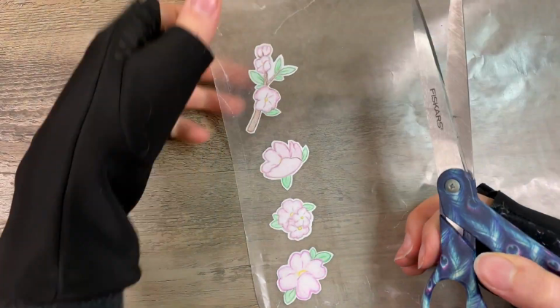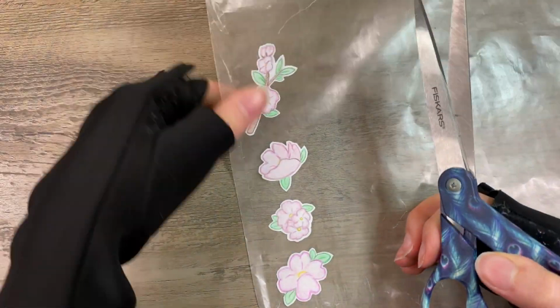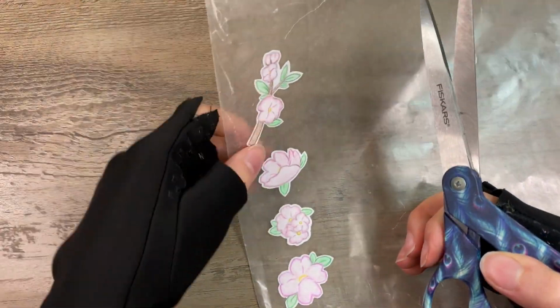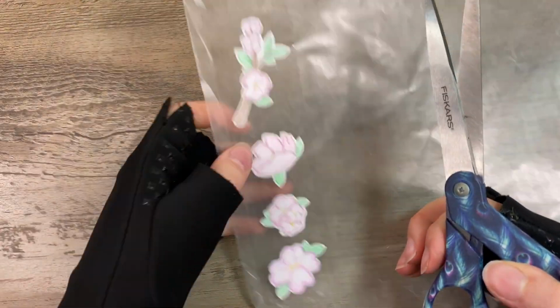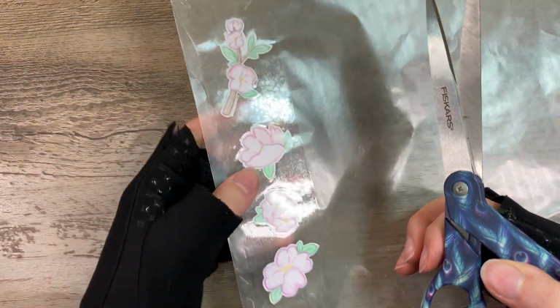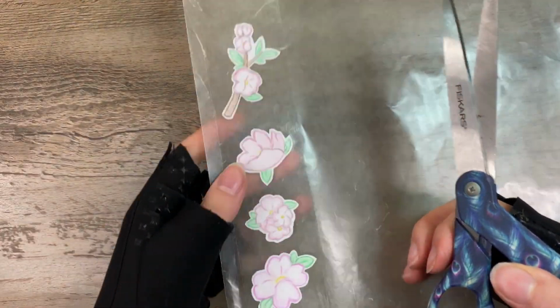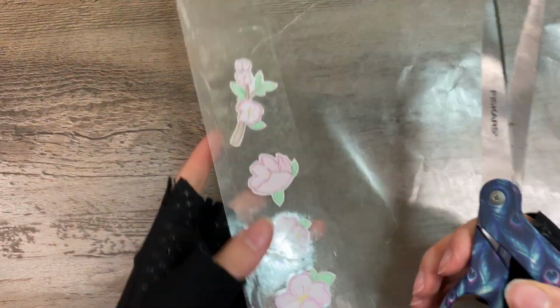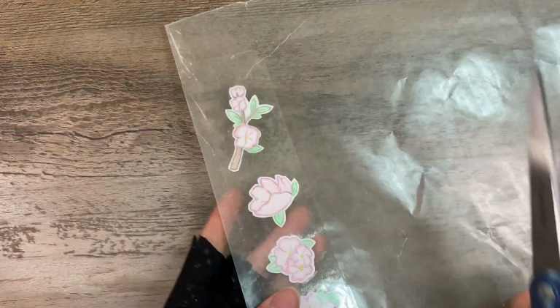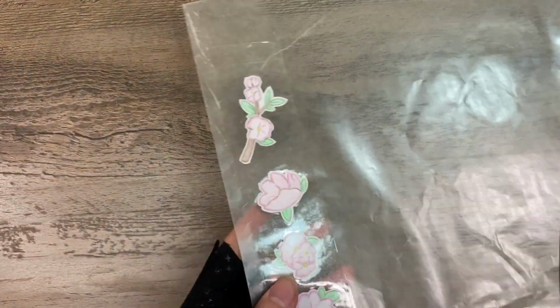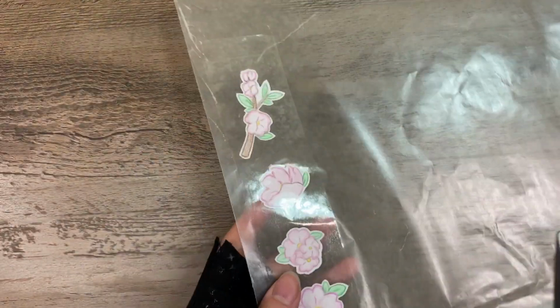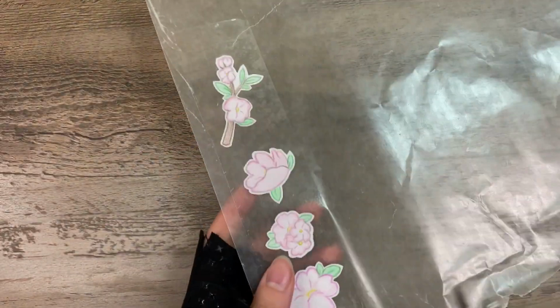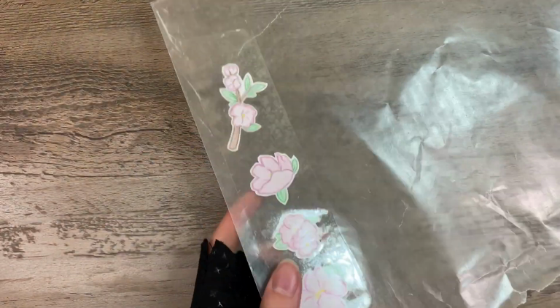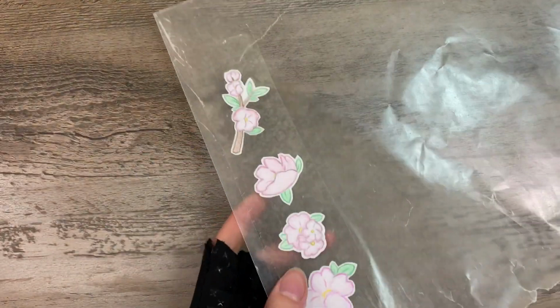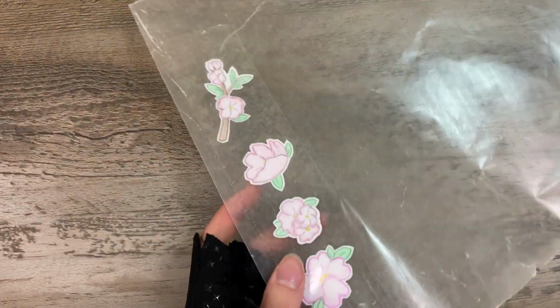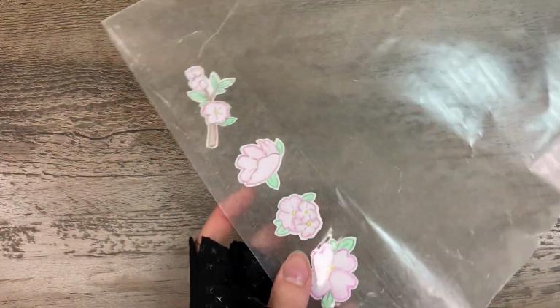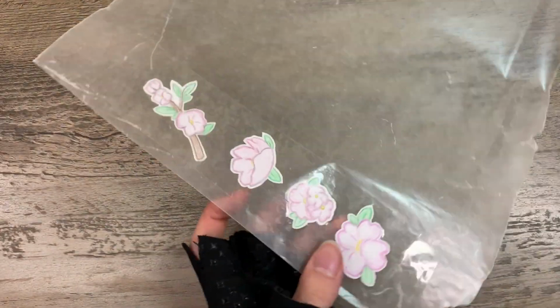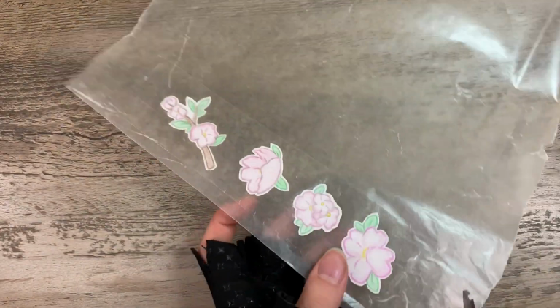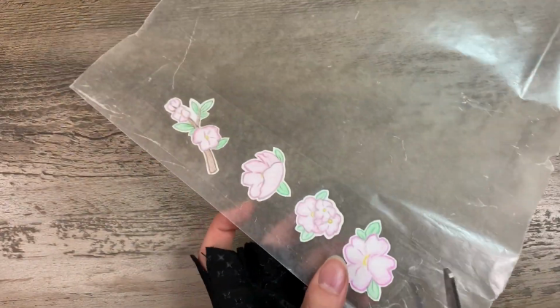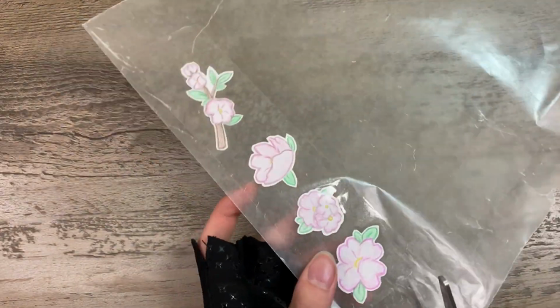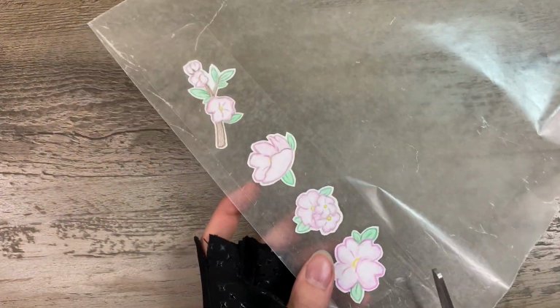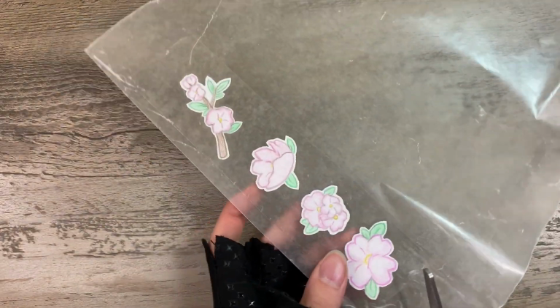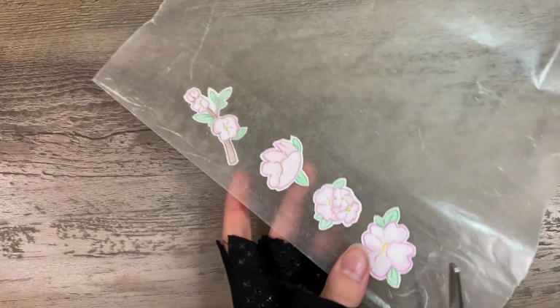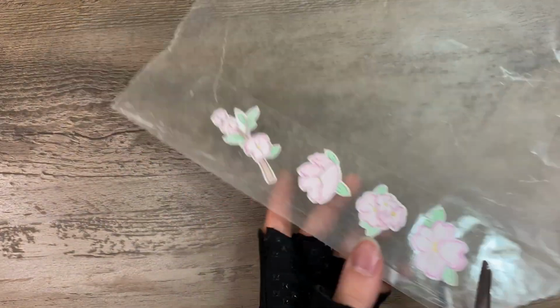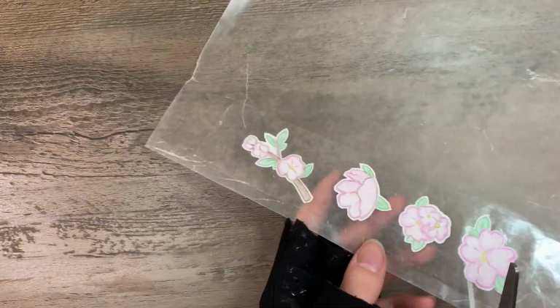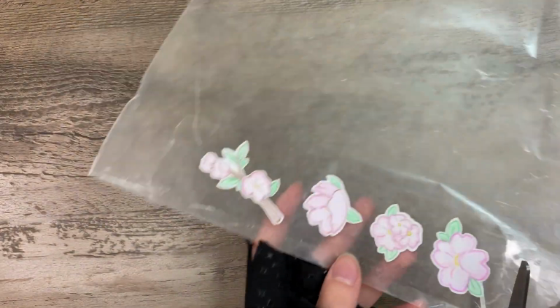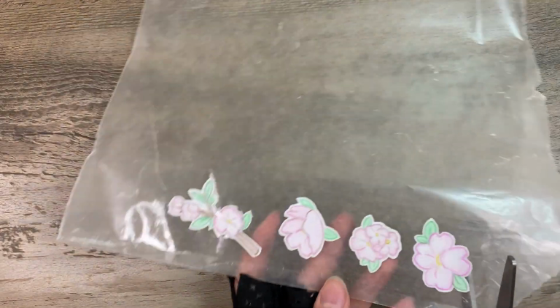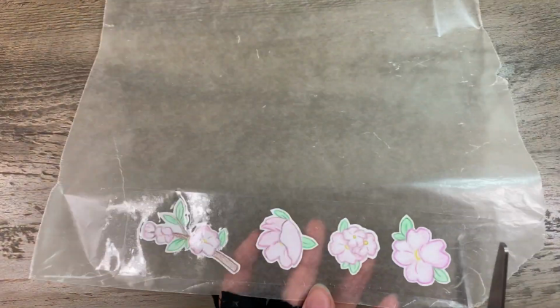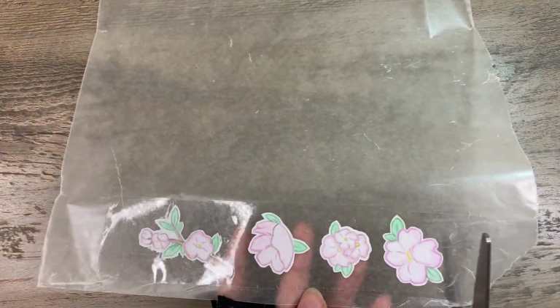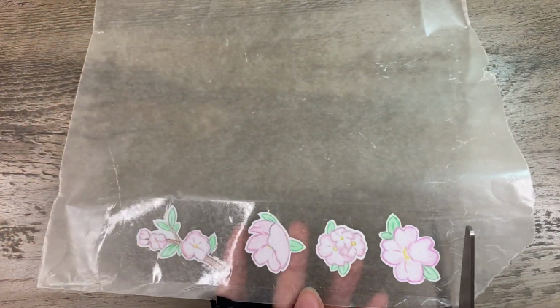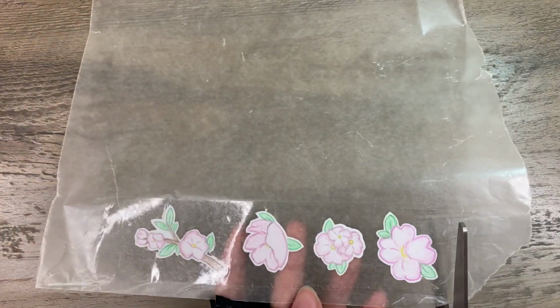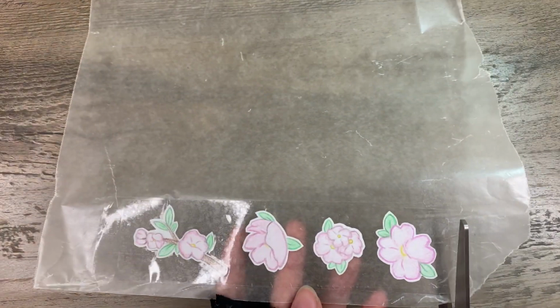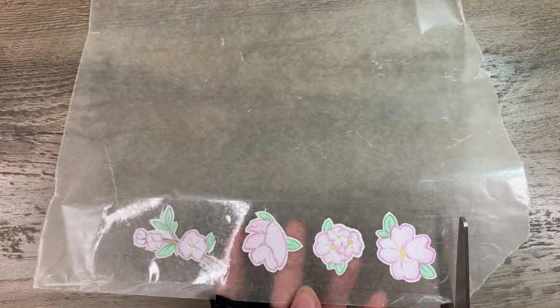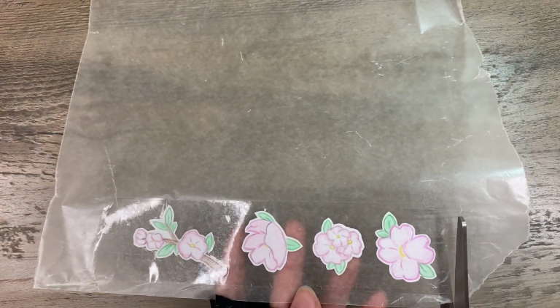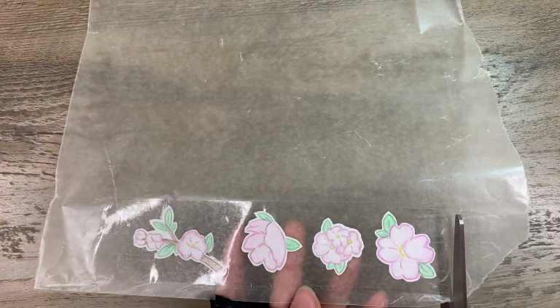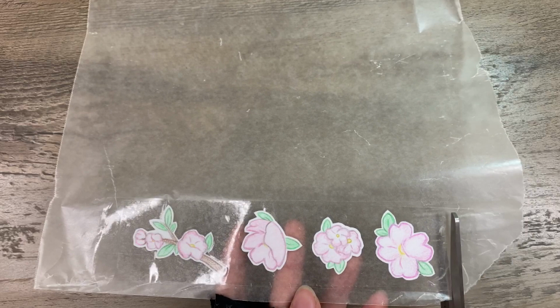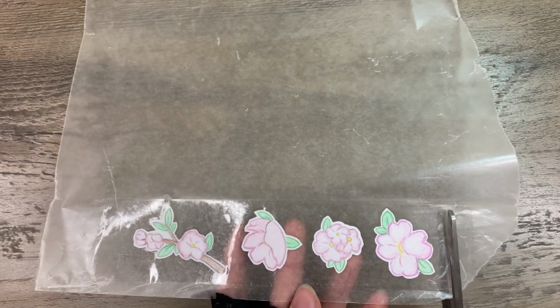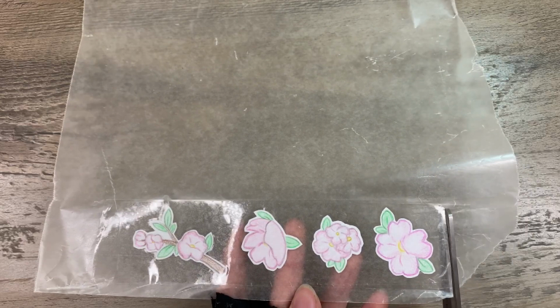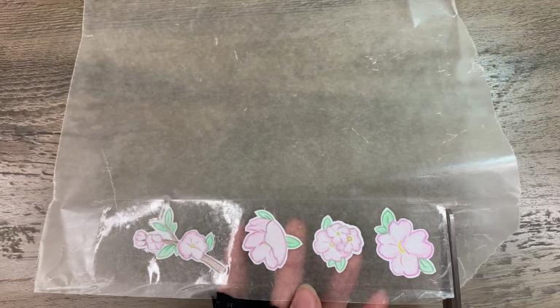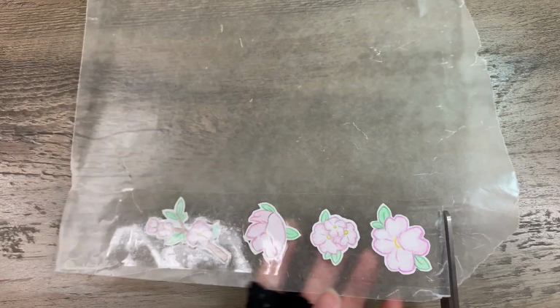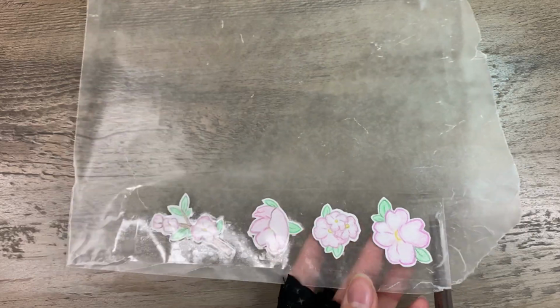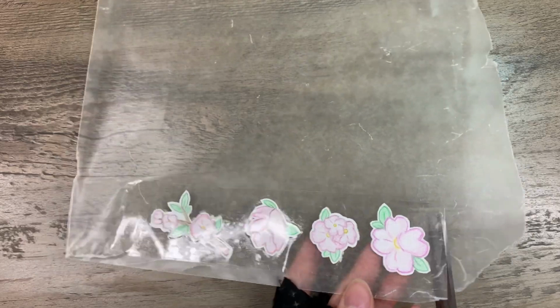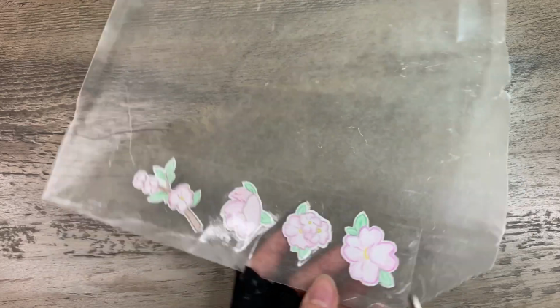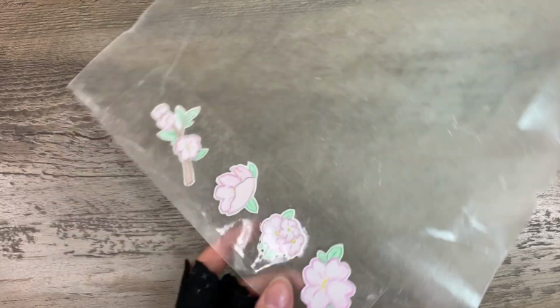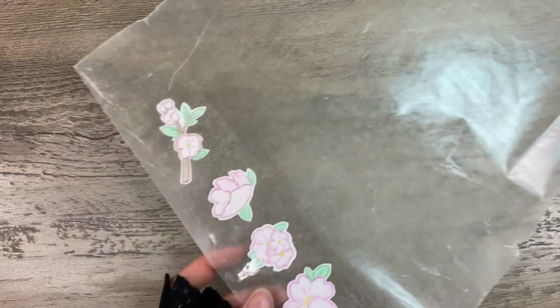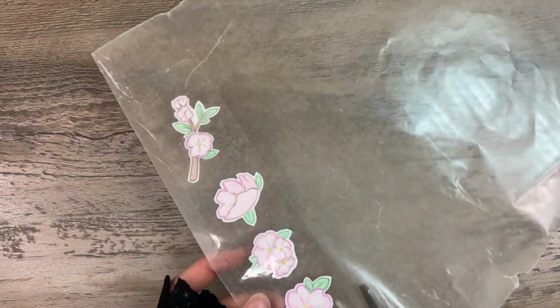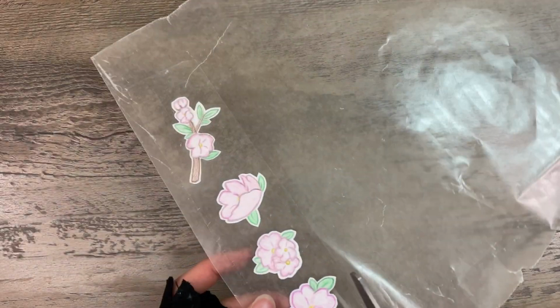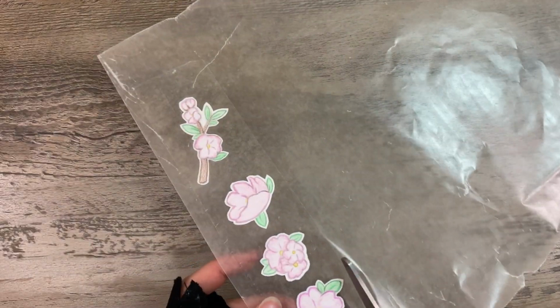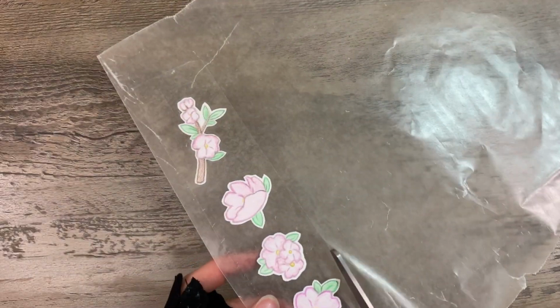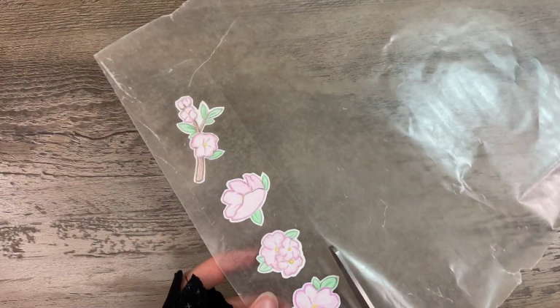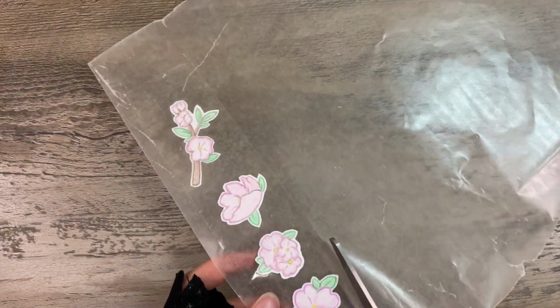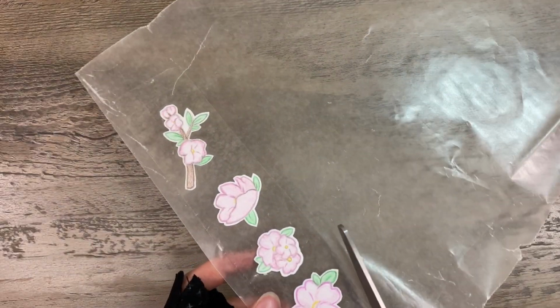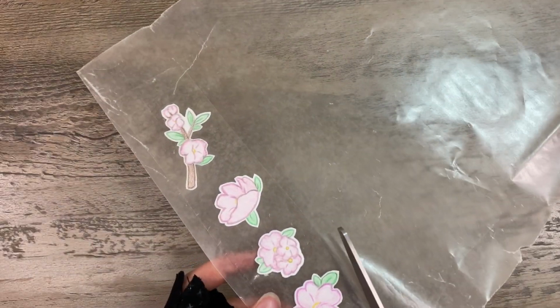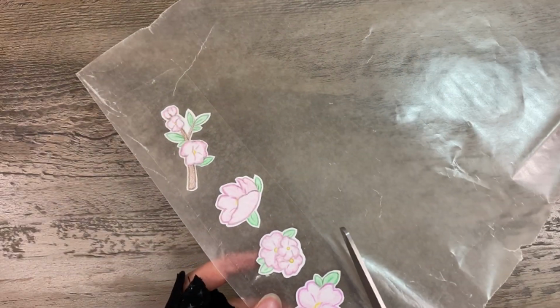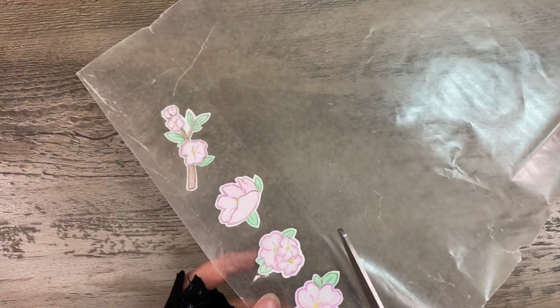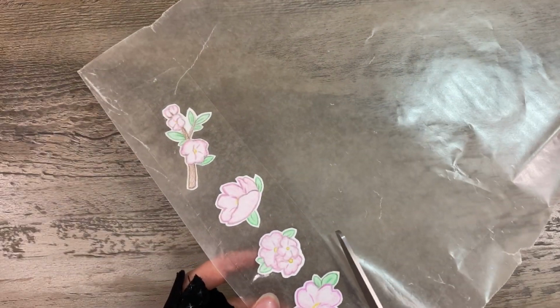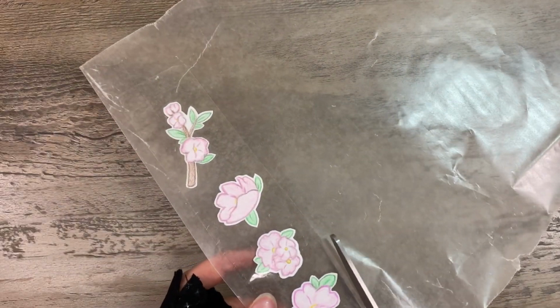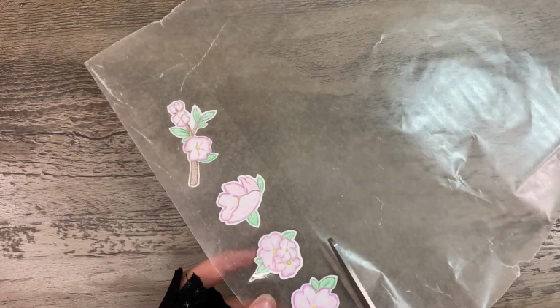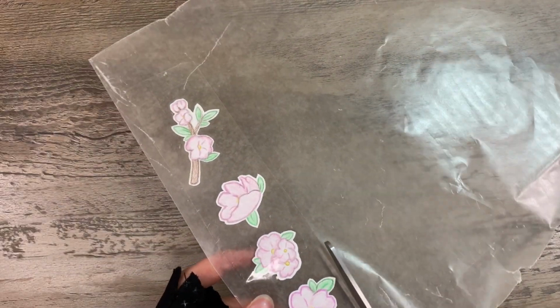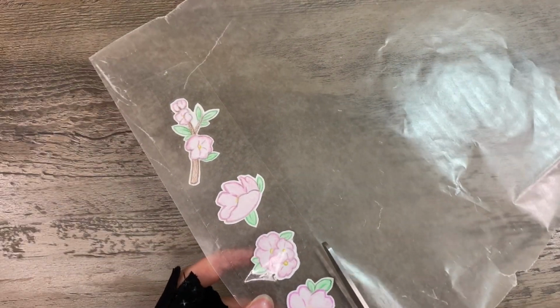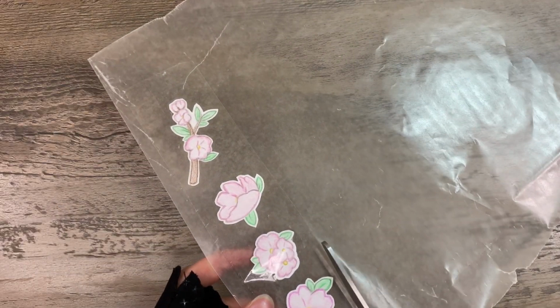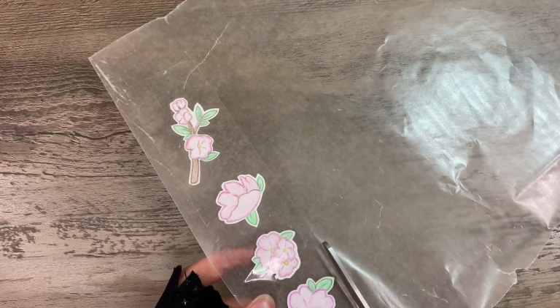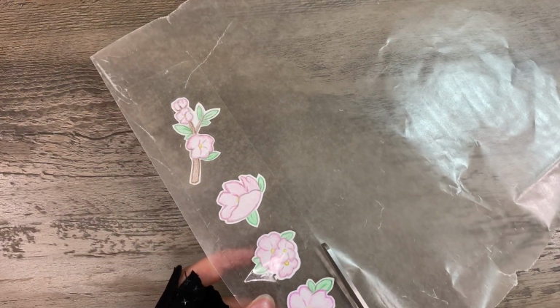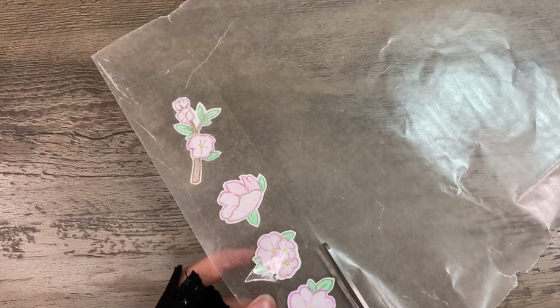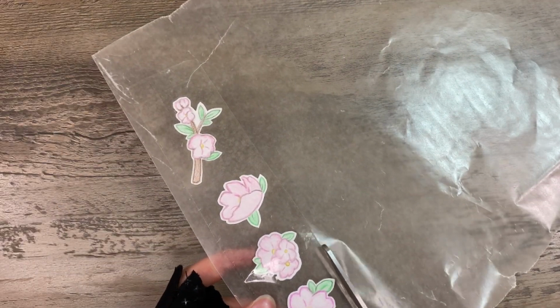Then I cut these out, leaving, again, more space on the edge, because it gives that nice little cute look.